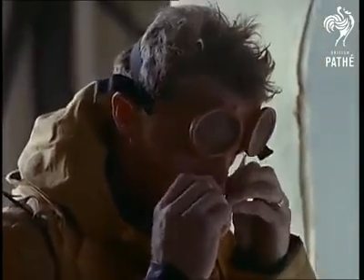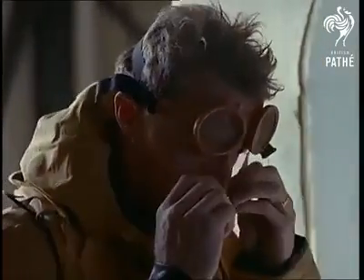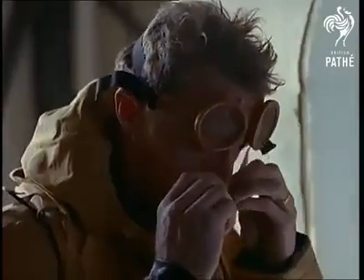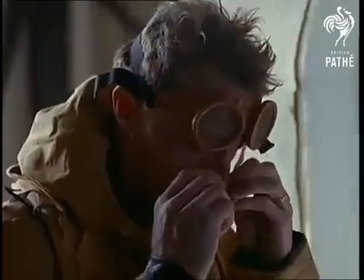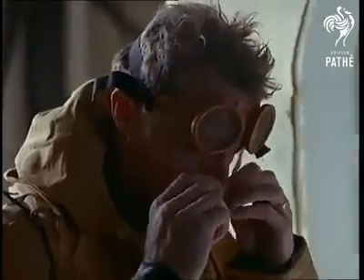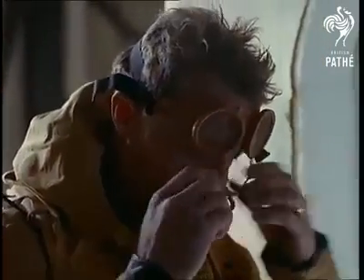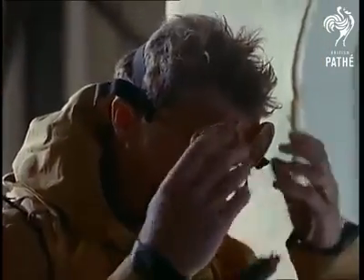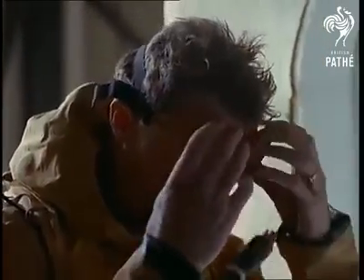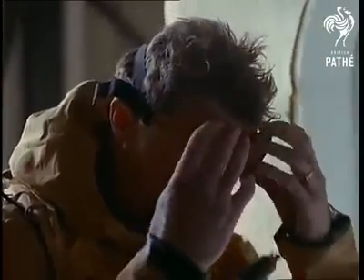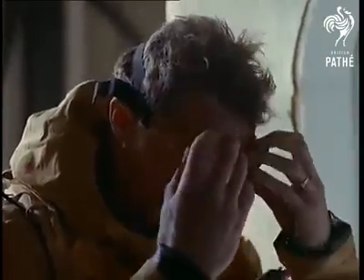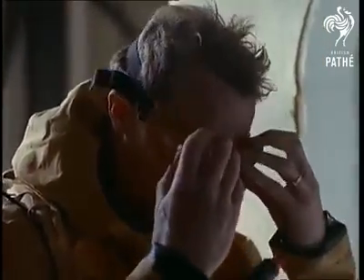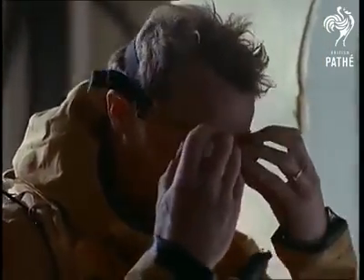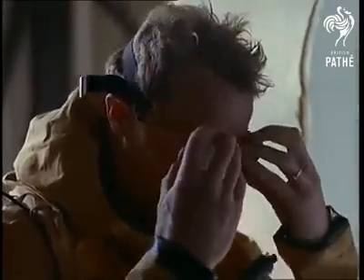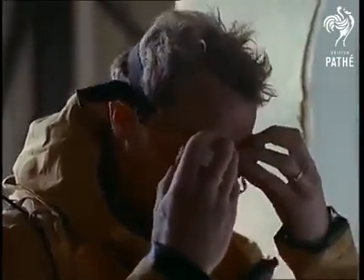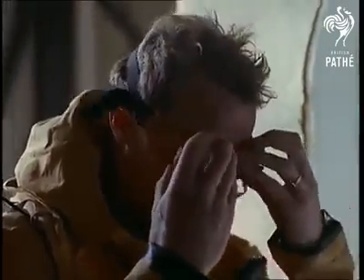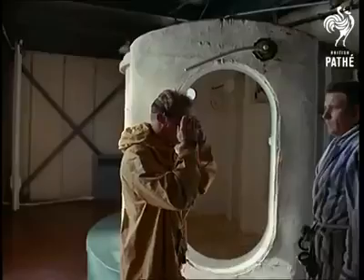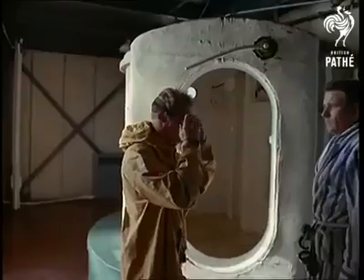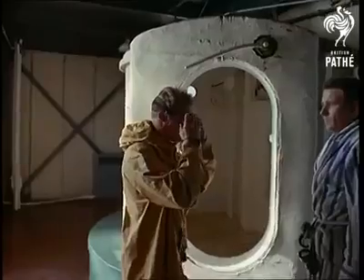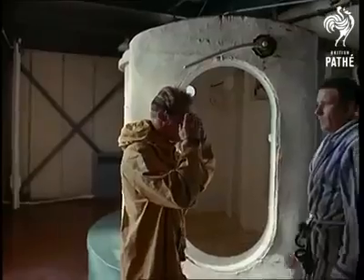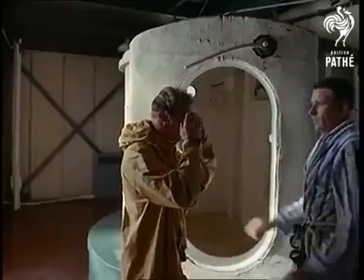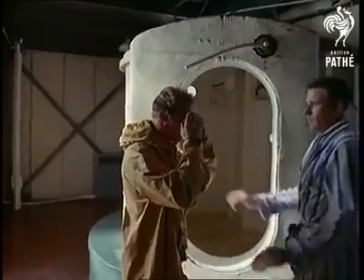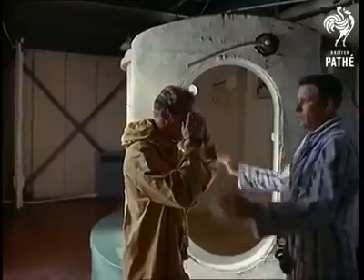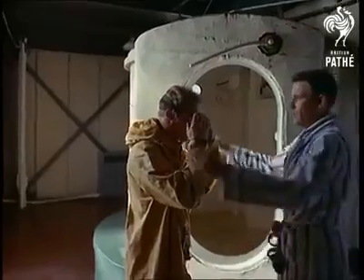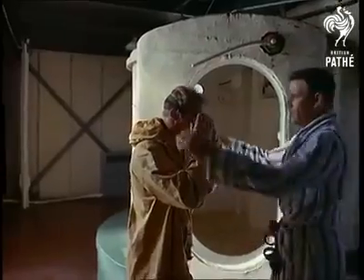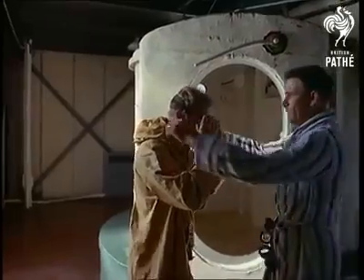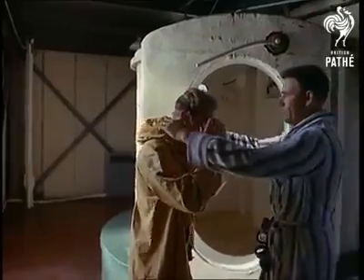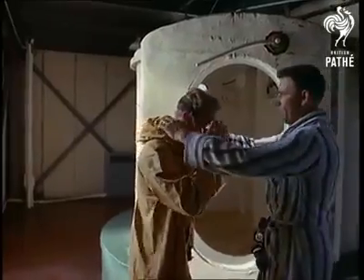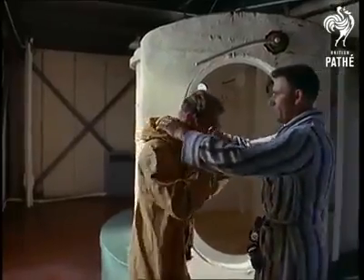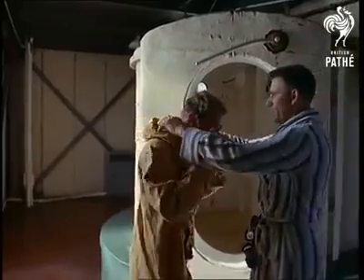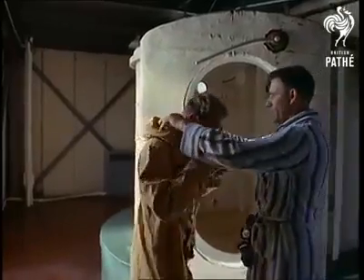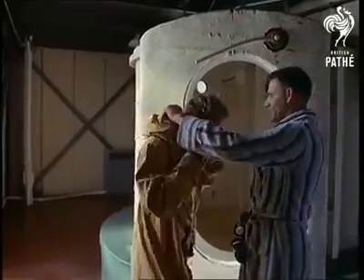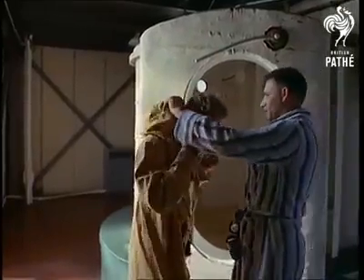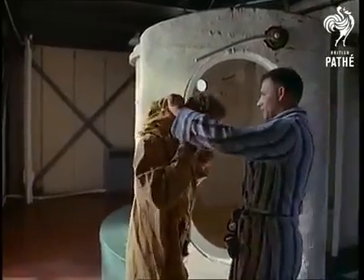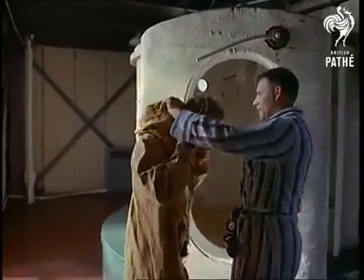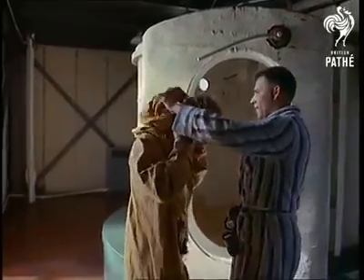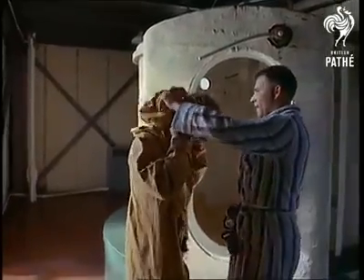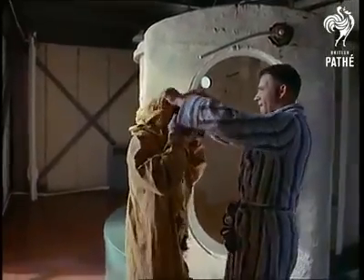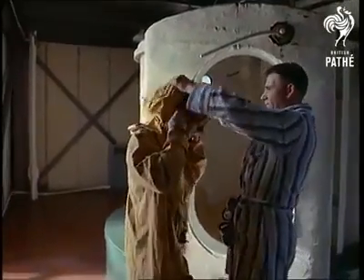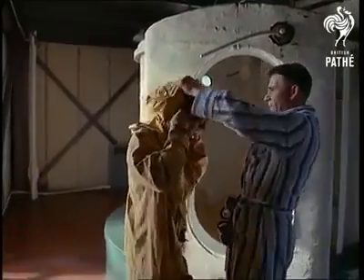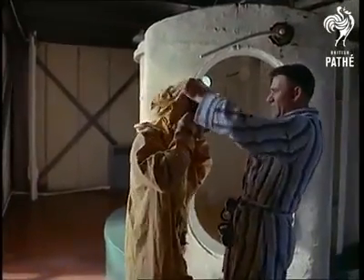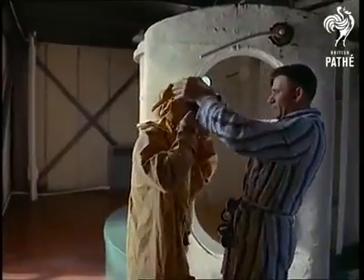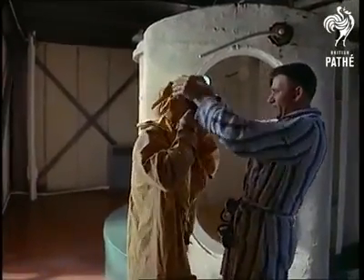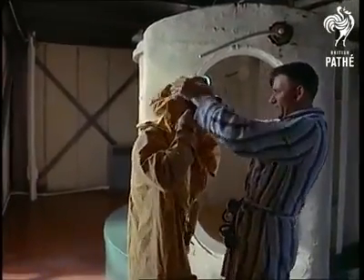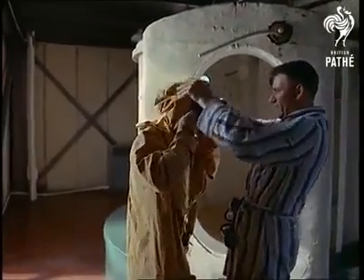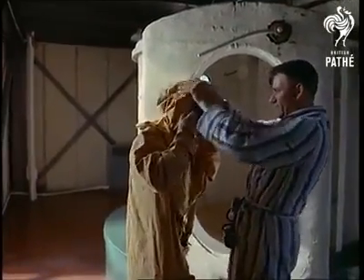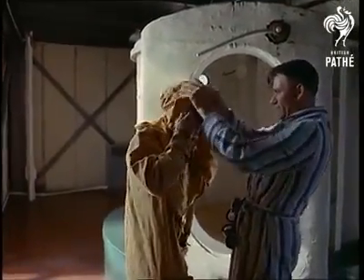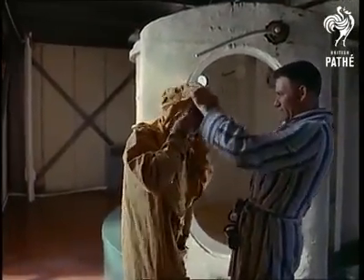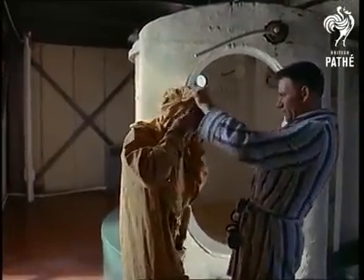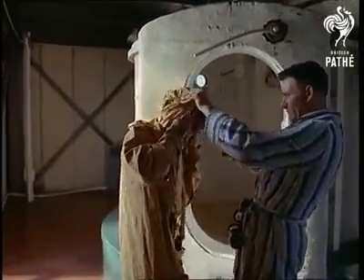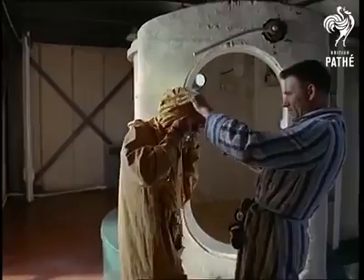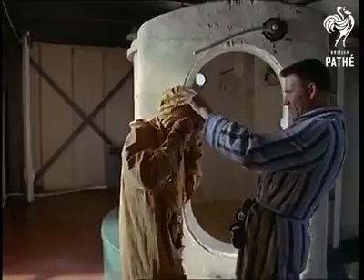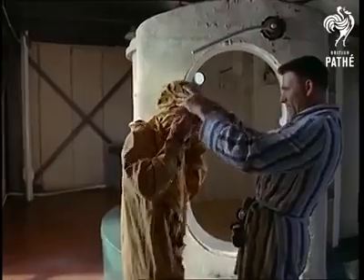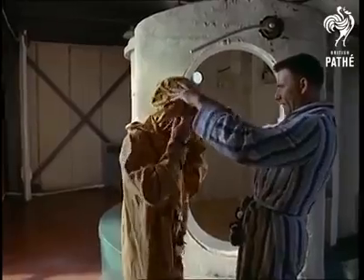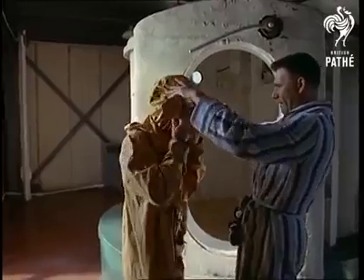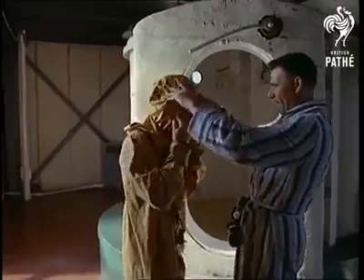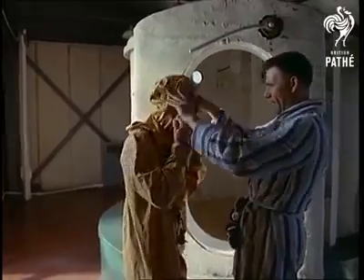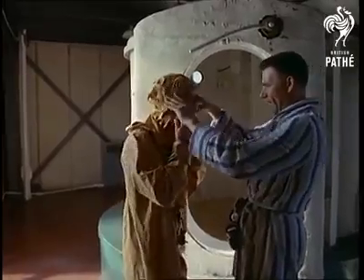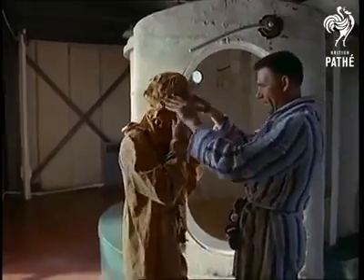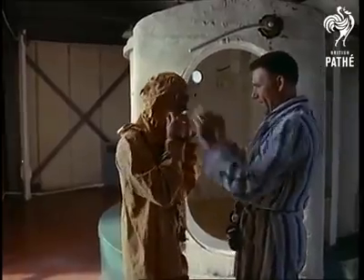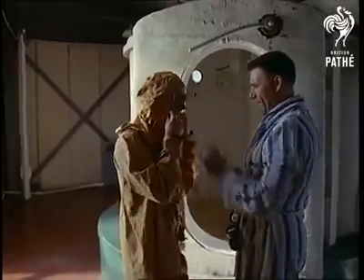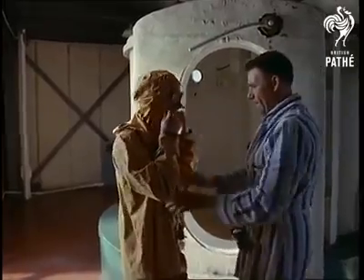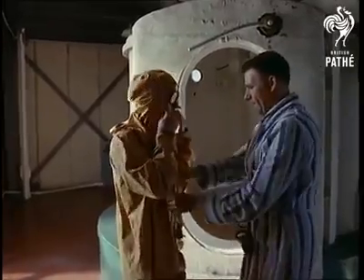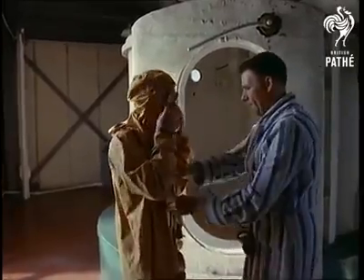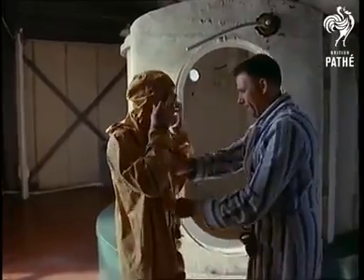All naval trainees are, of course, competent swimmers, but being able to swim is by no means an essential of this life-saving technique.